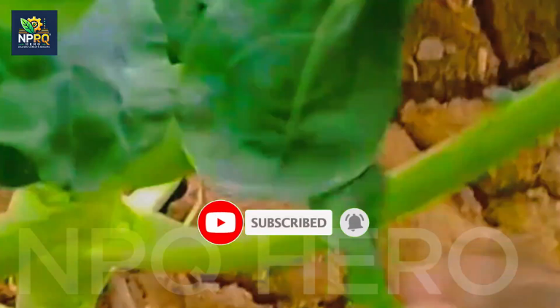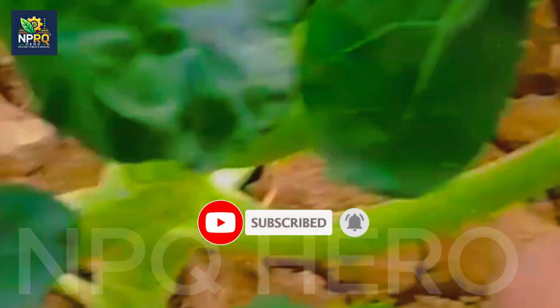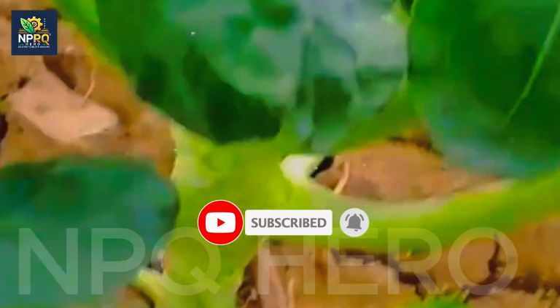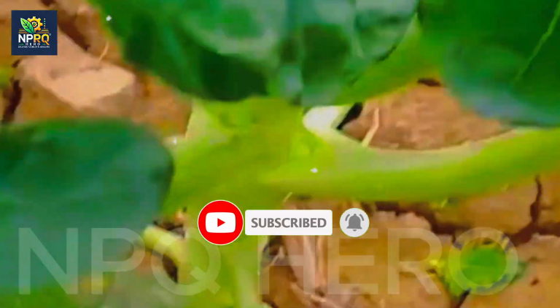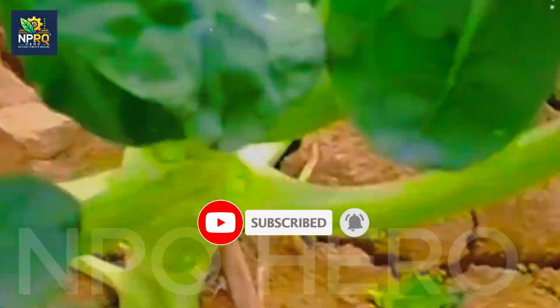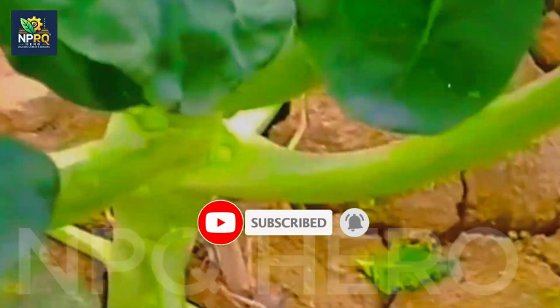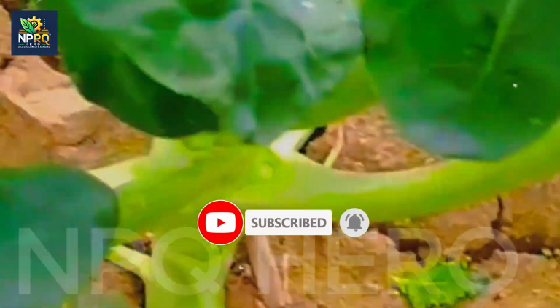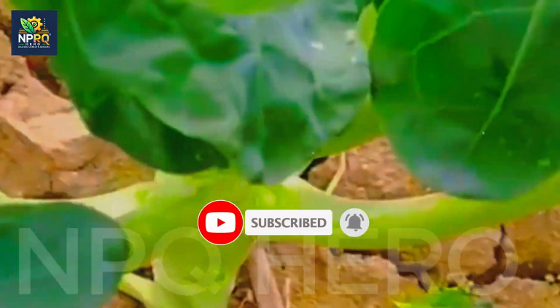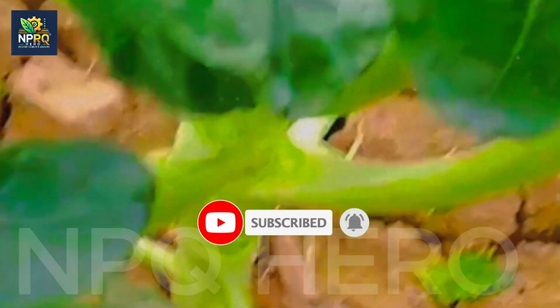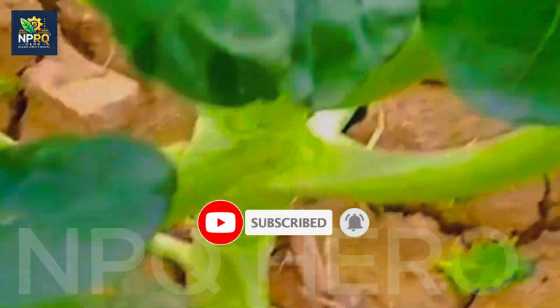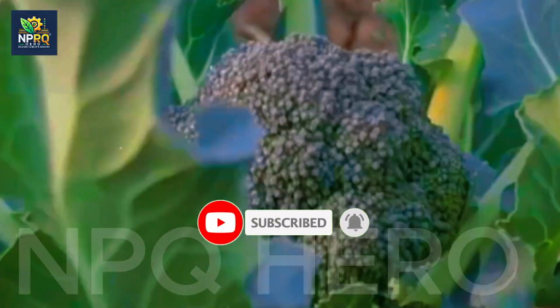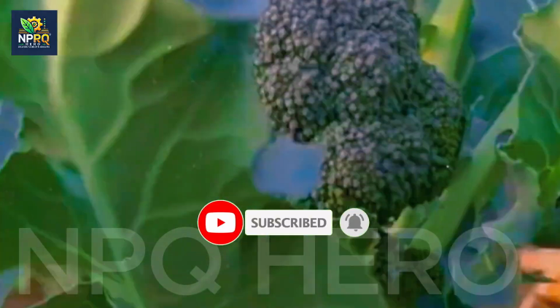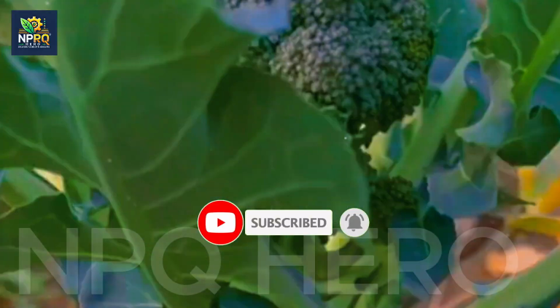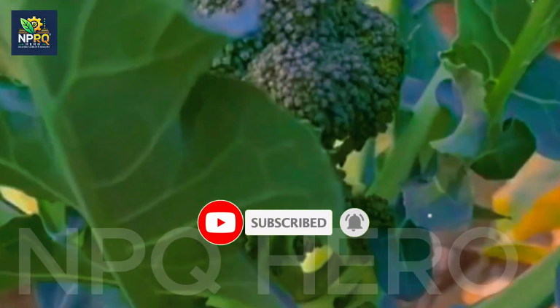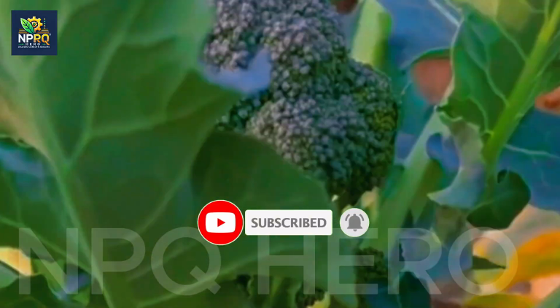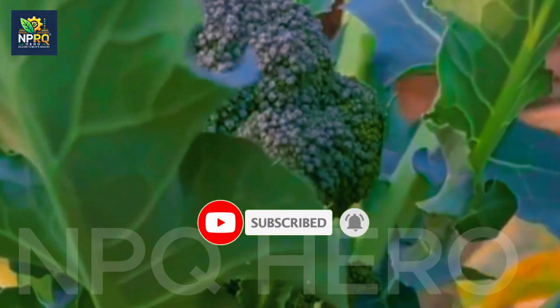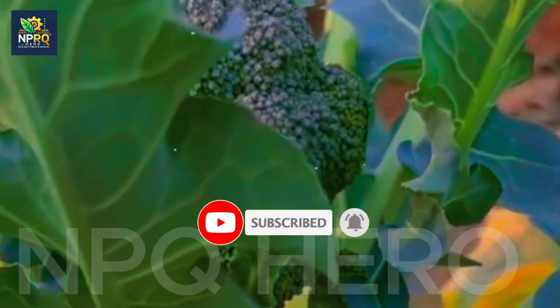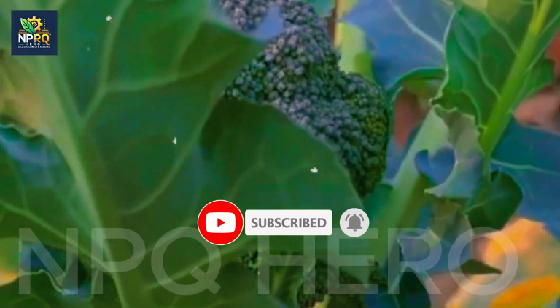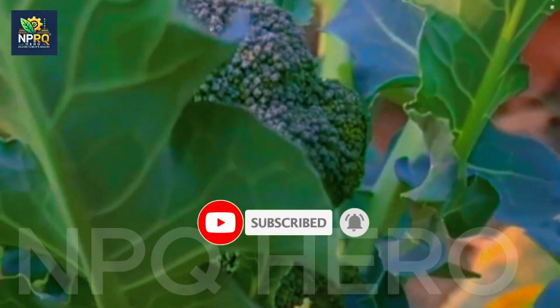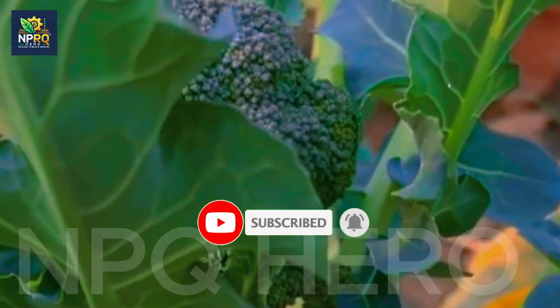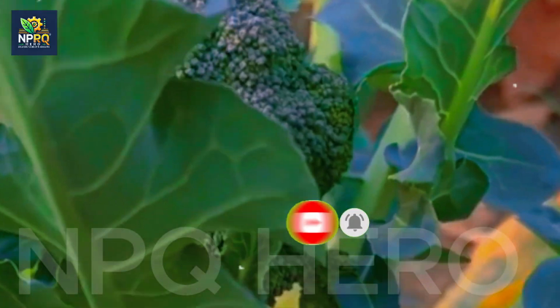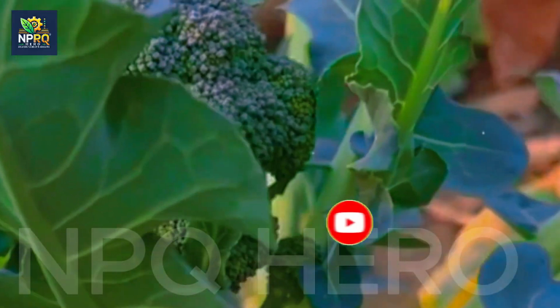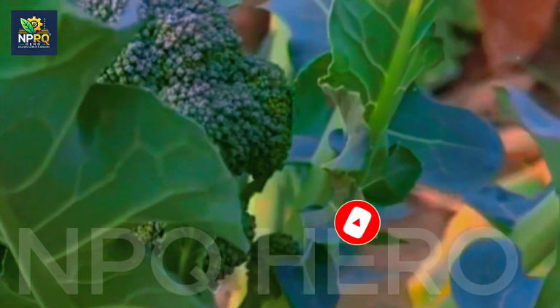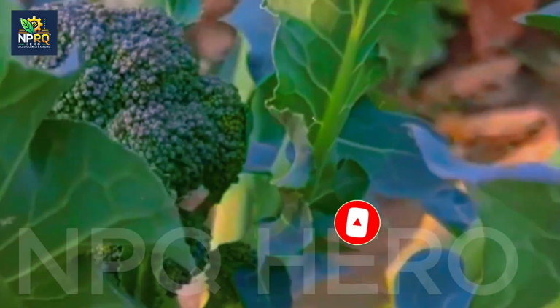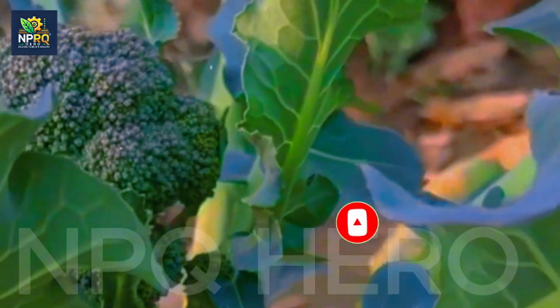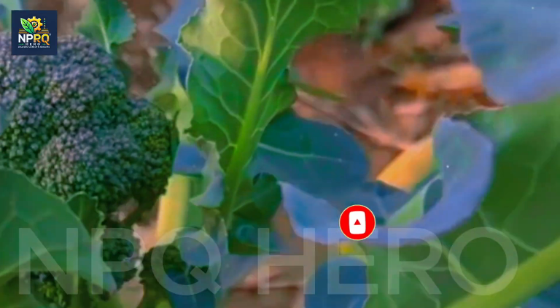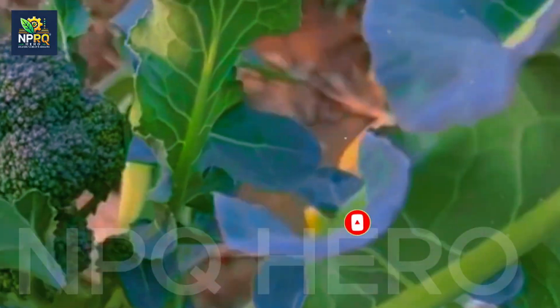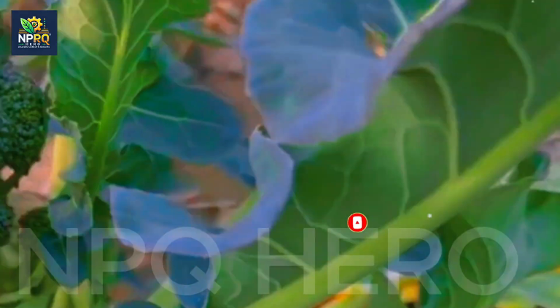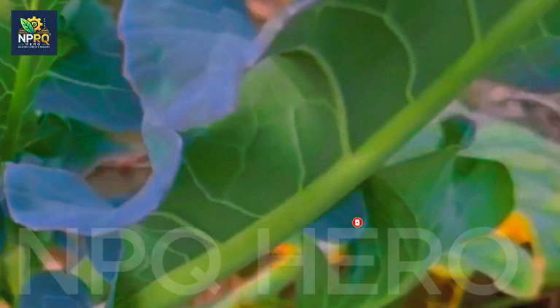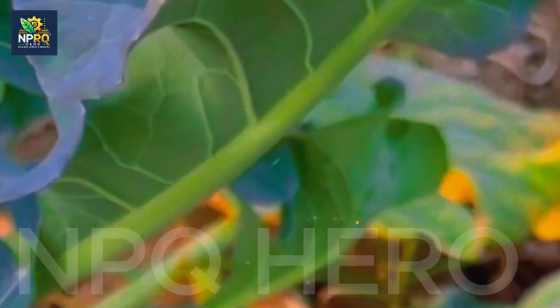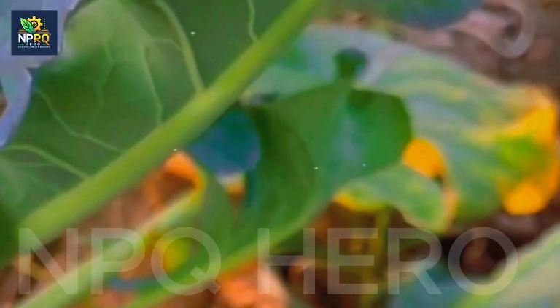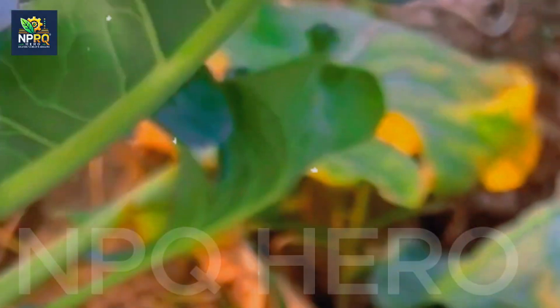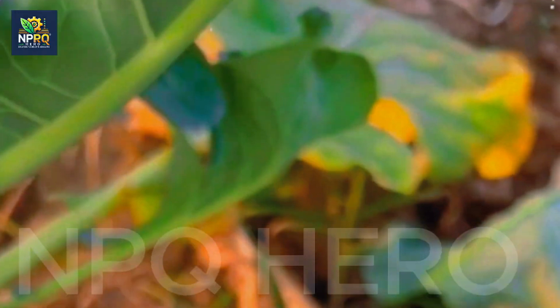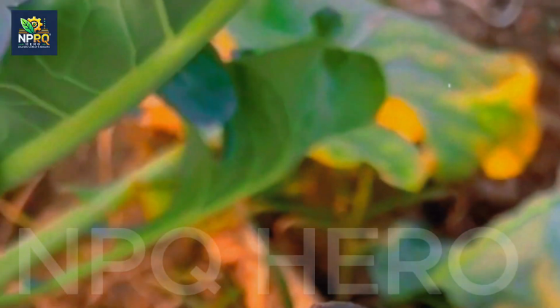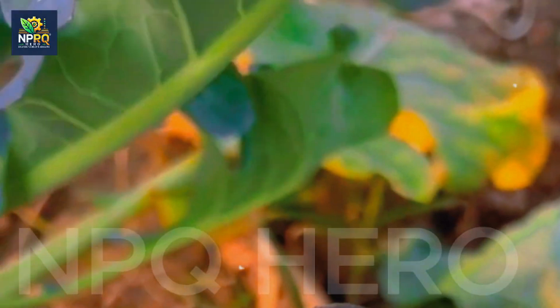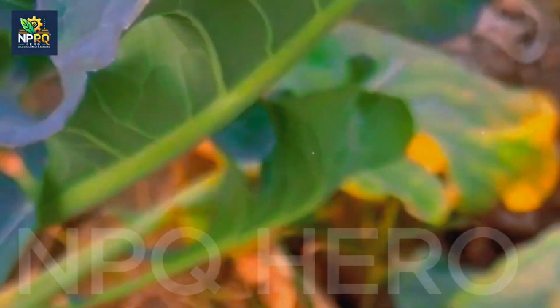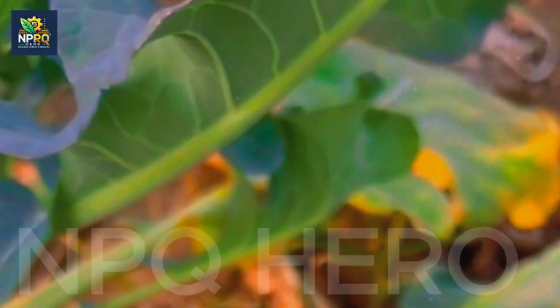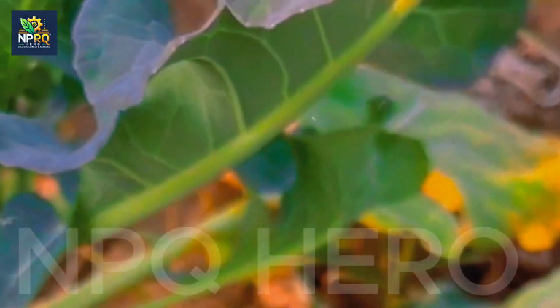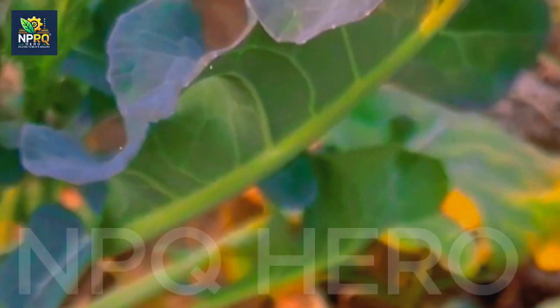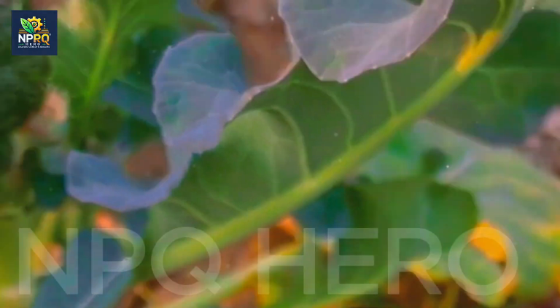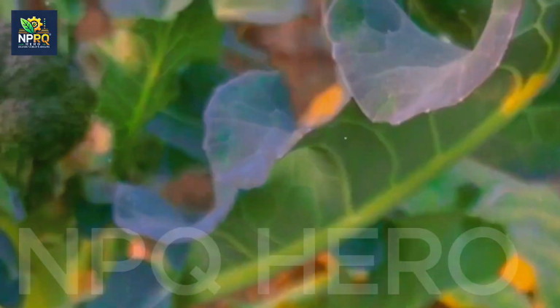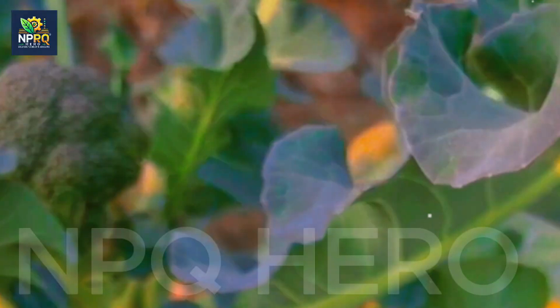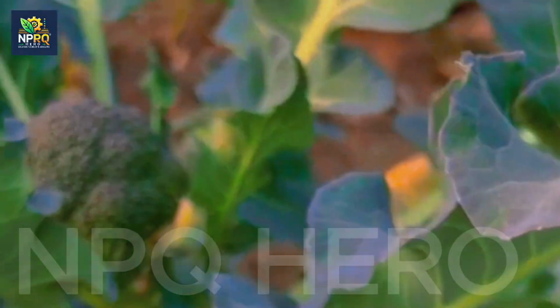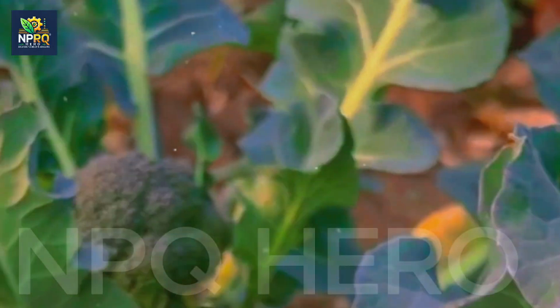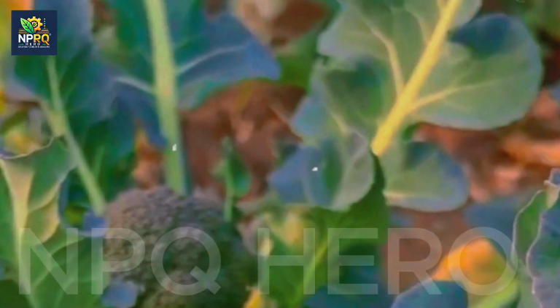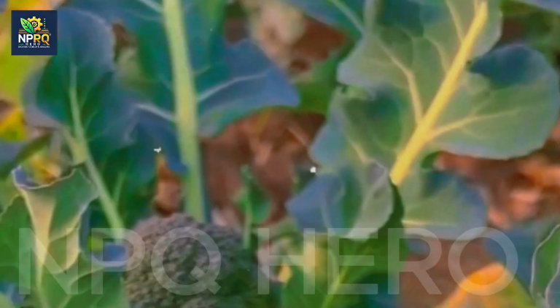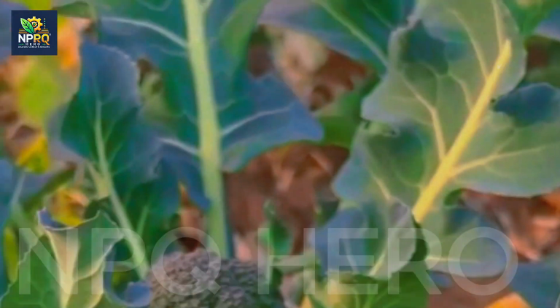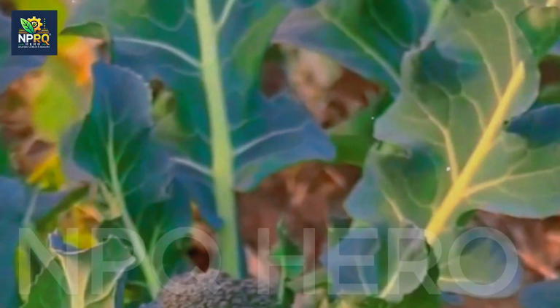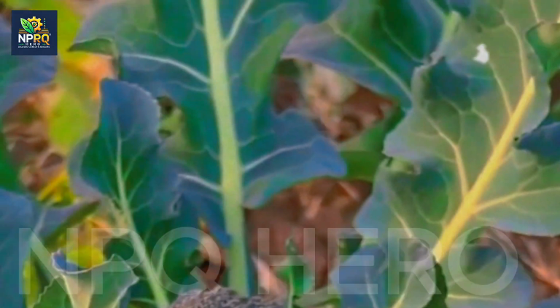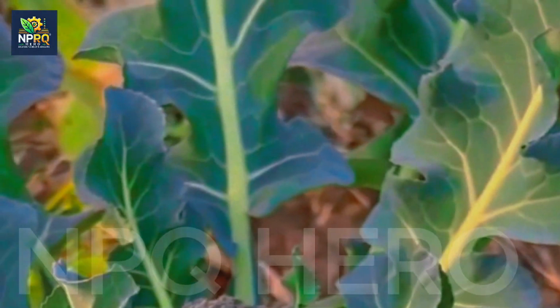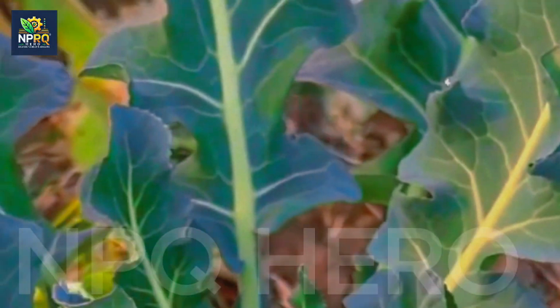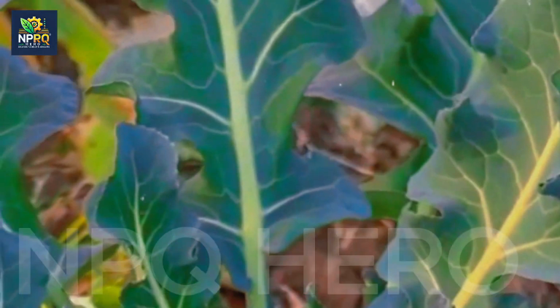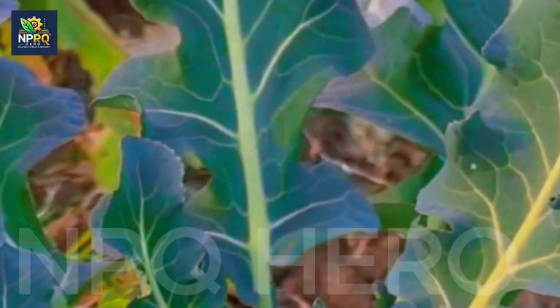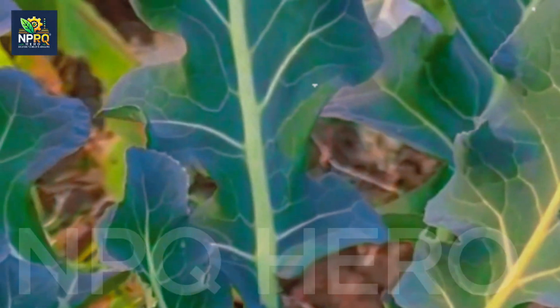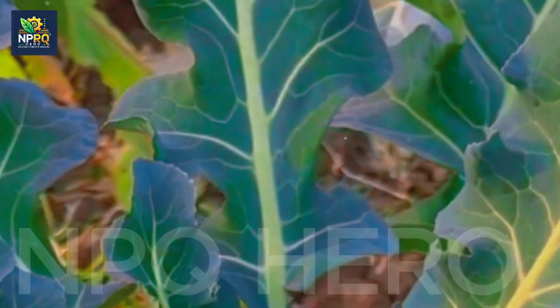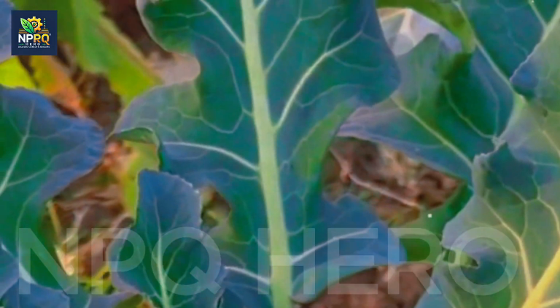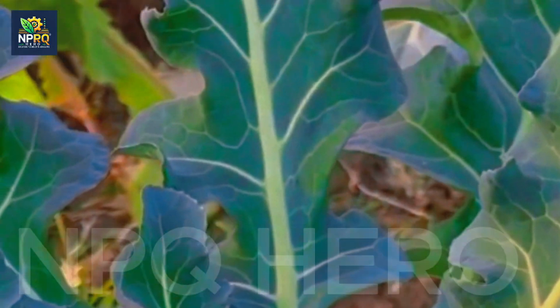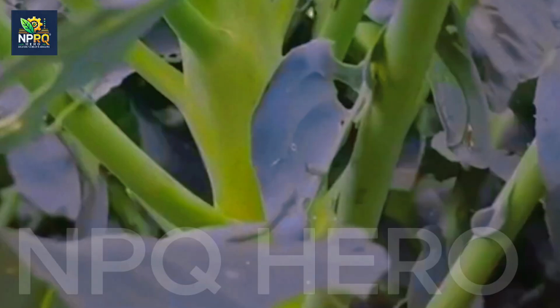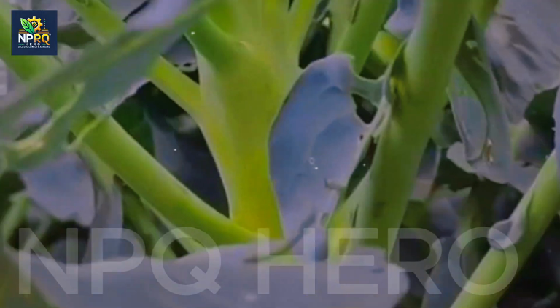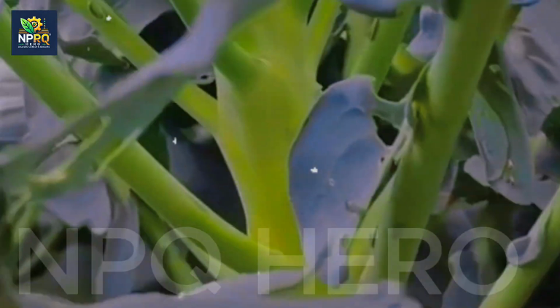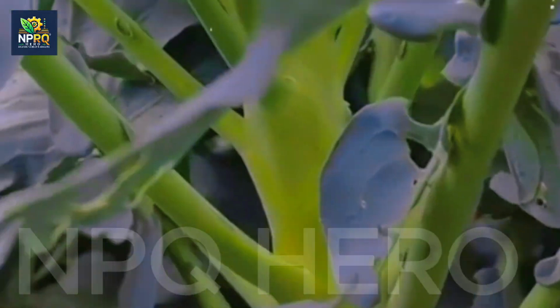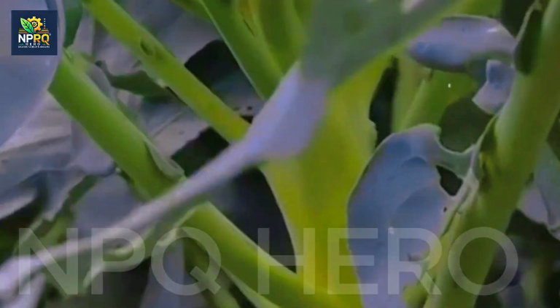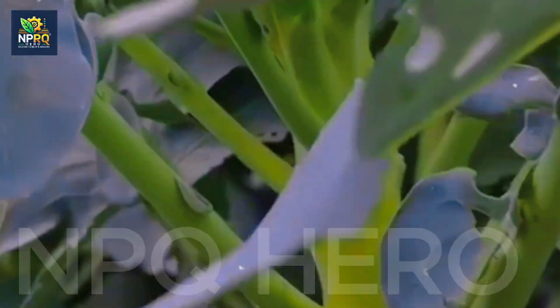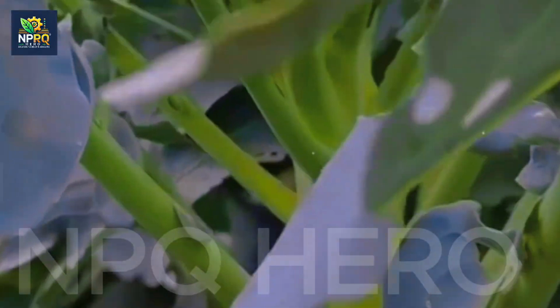To achieve those big, crisp, and sweet-tasting broccoli heads, let's start with the basics.